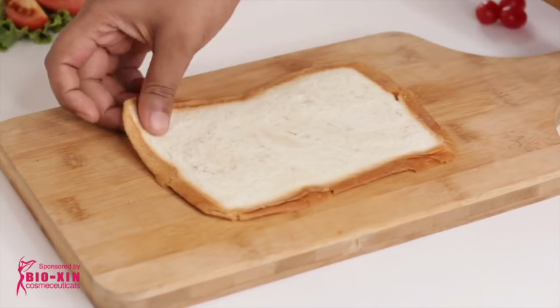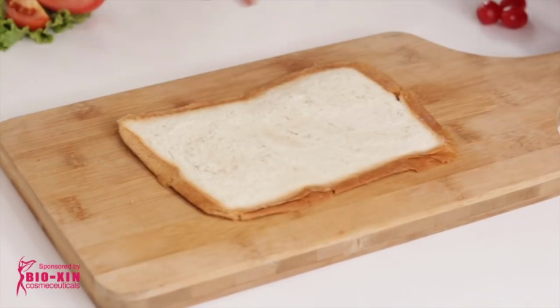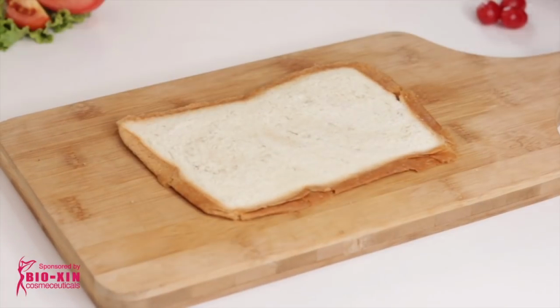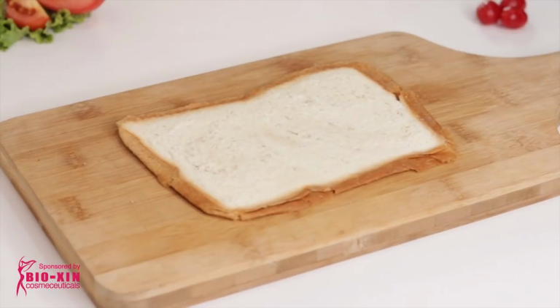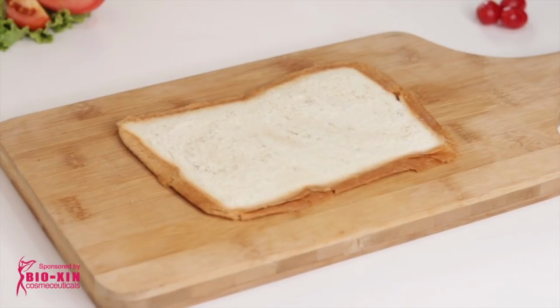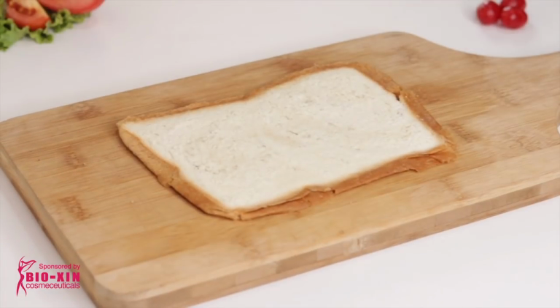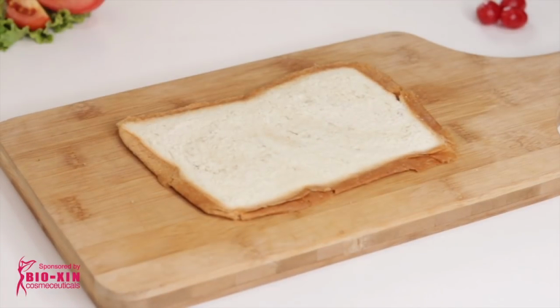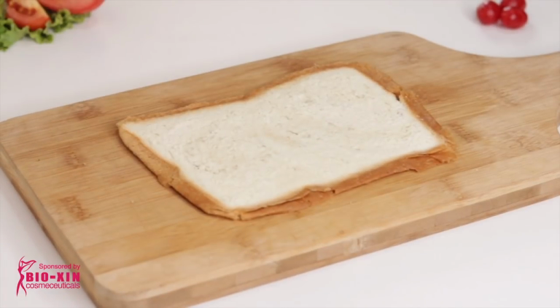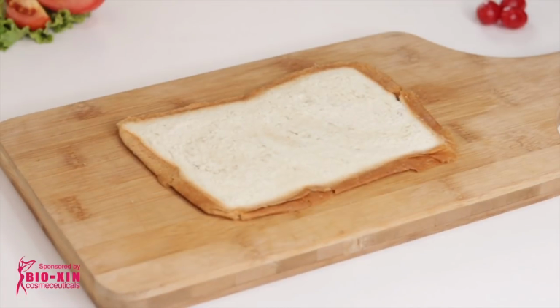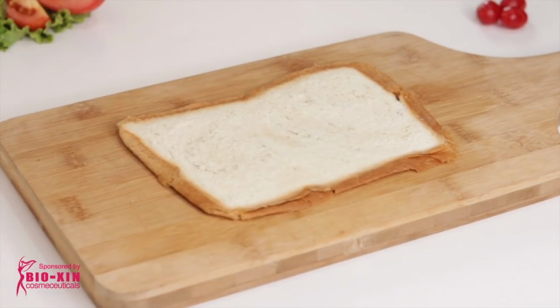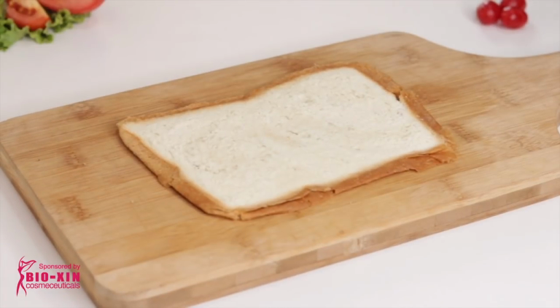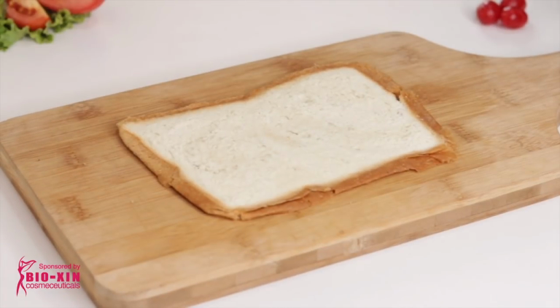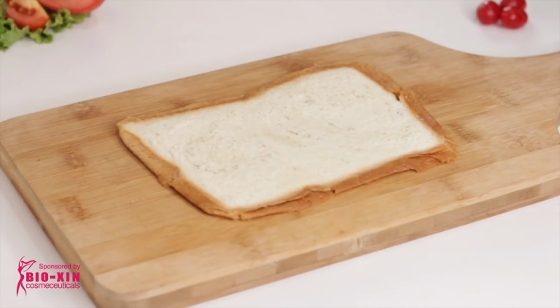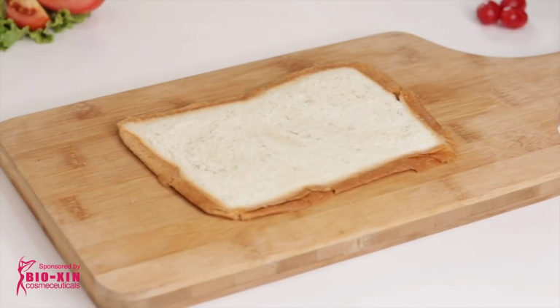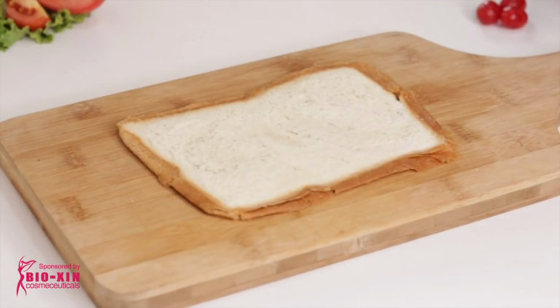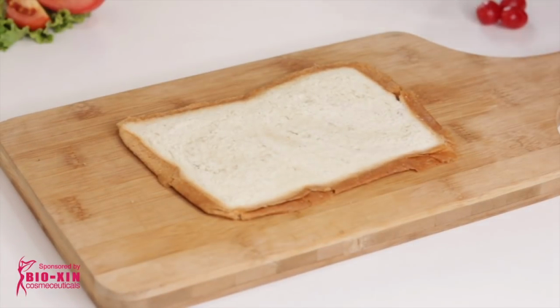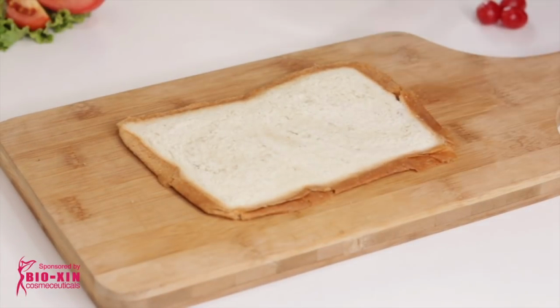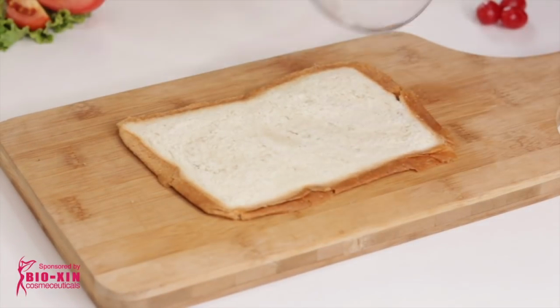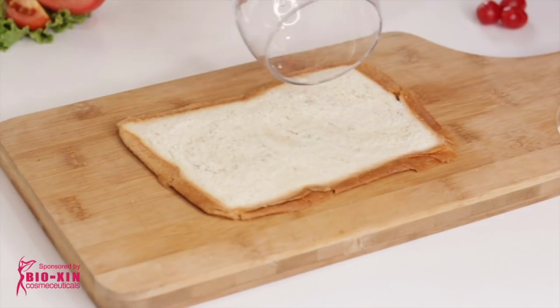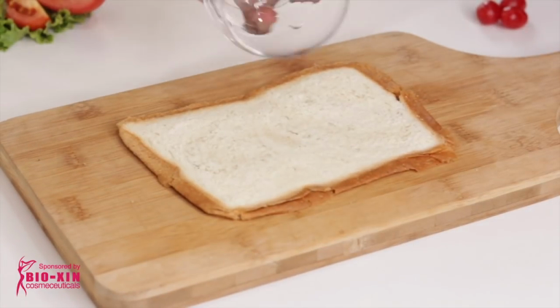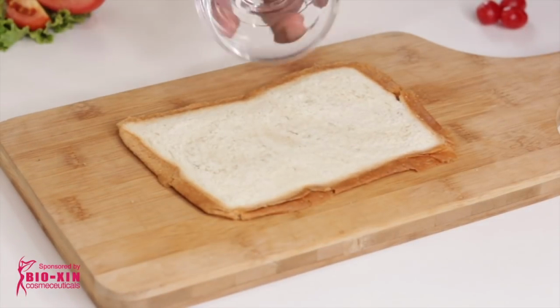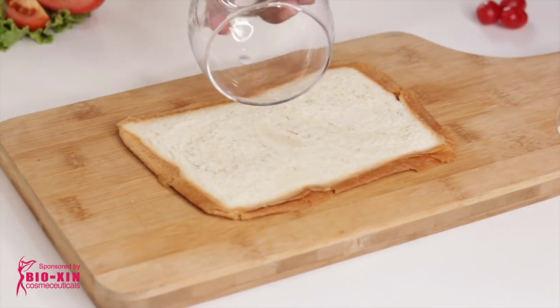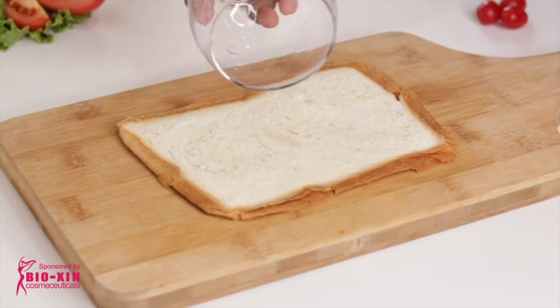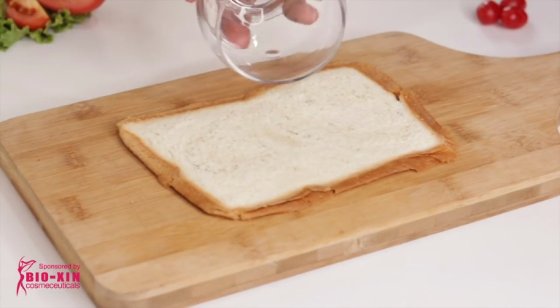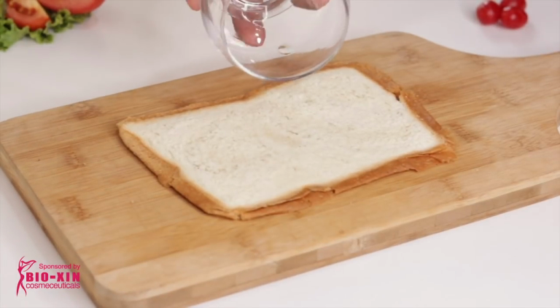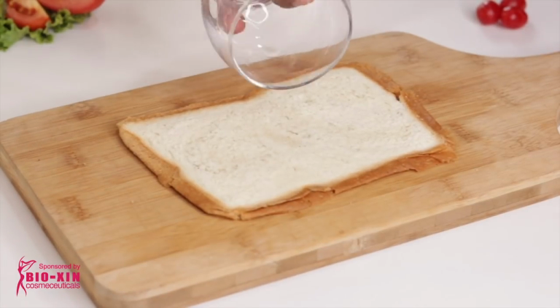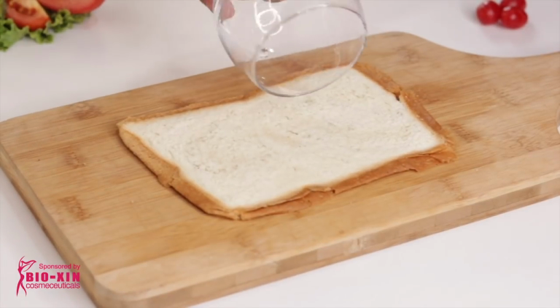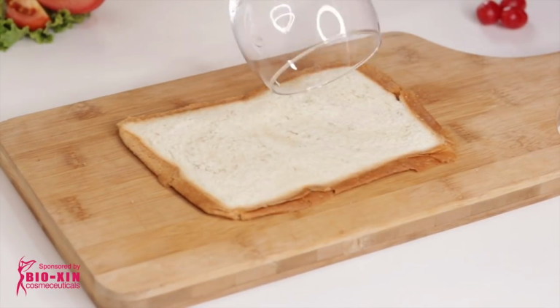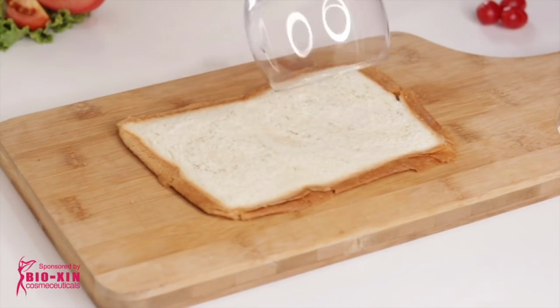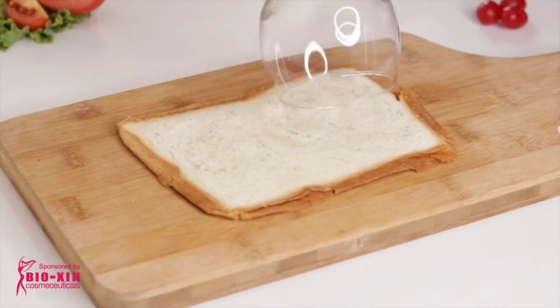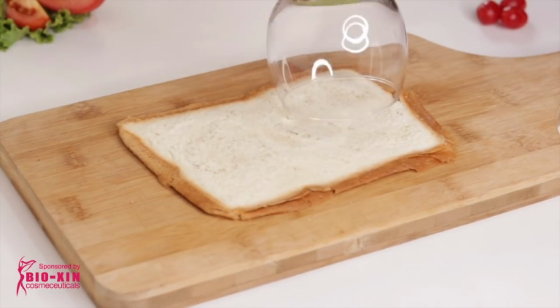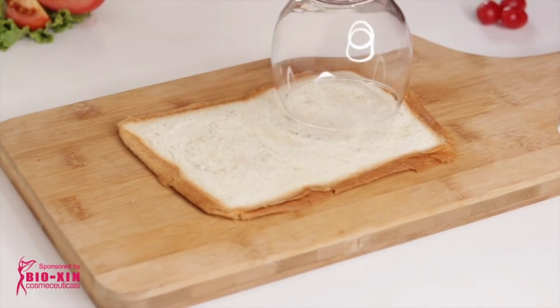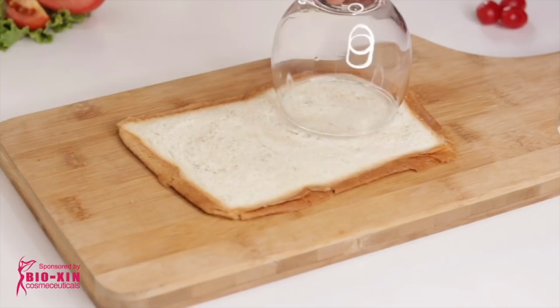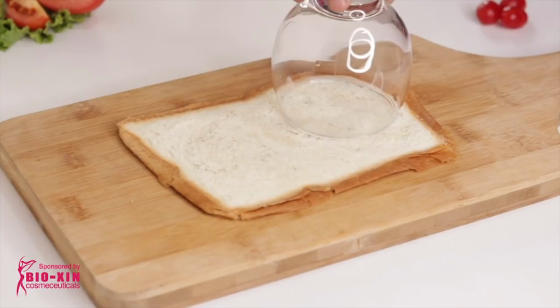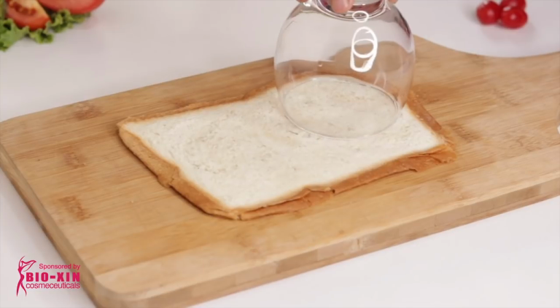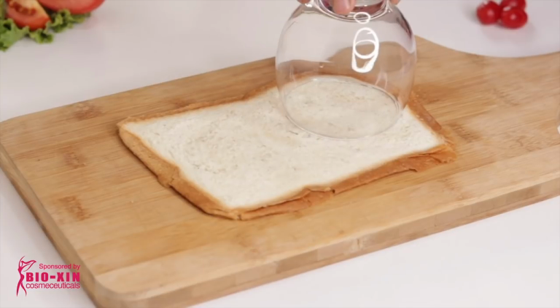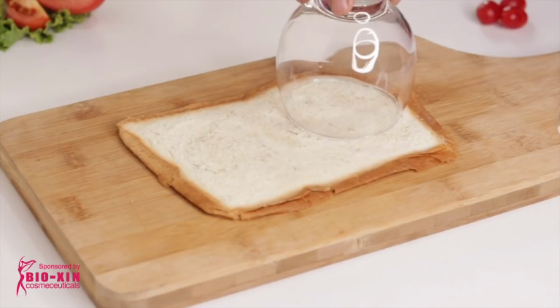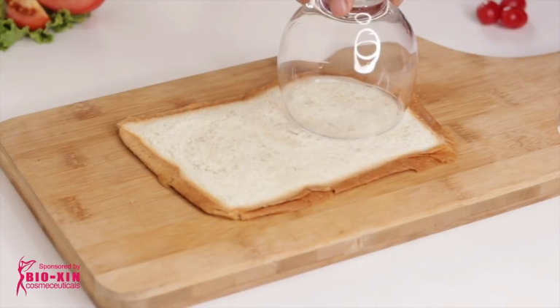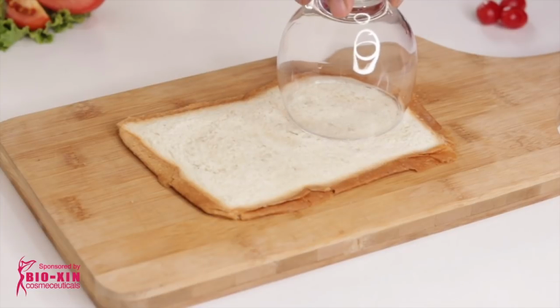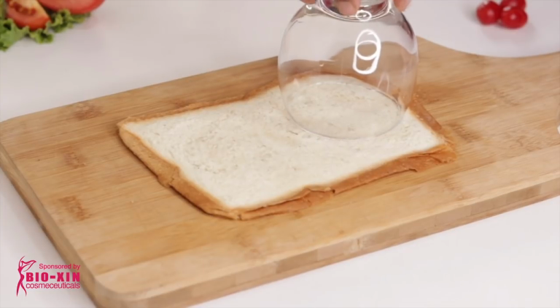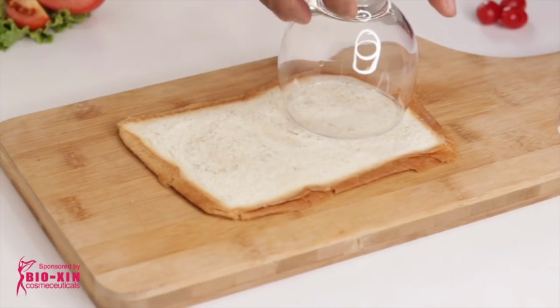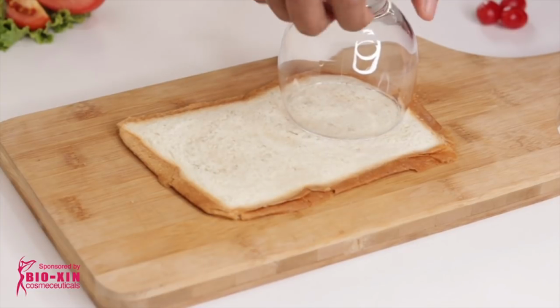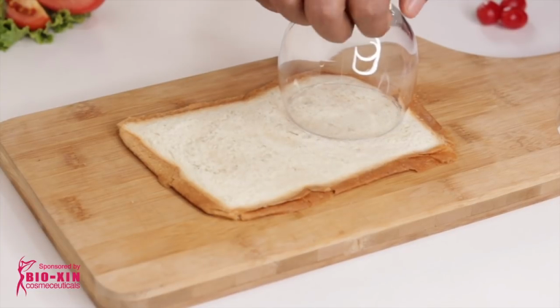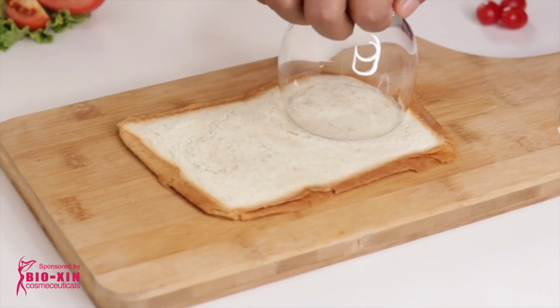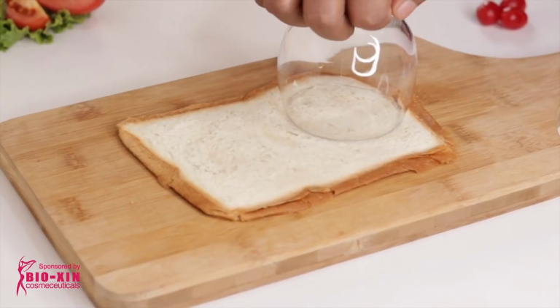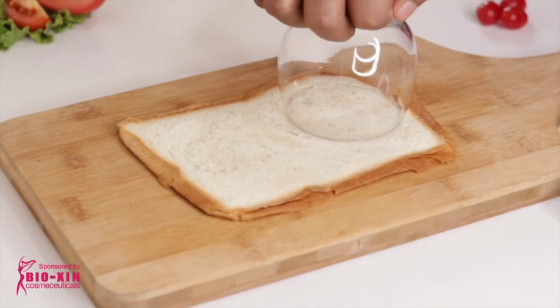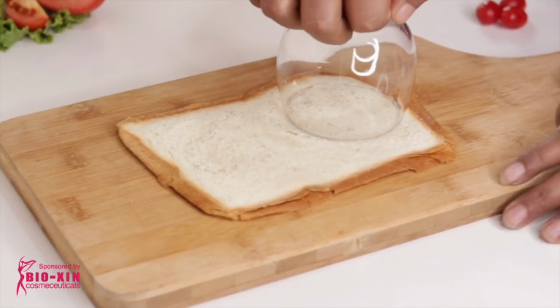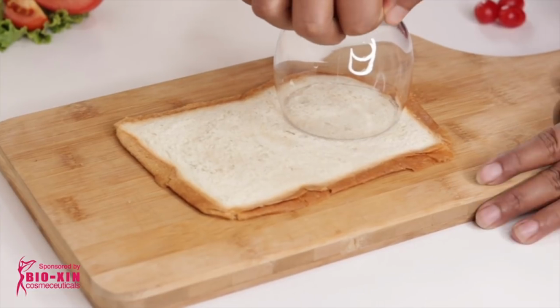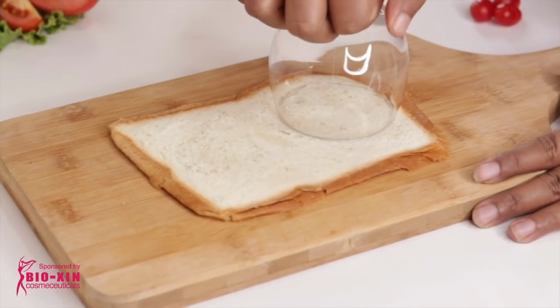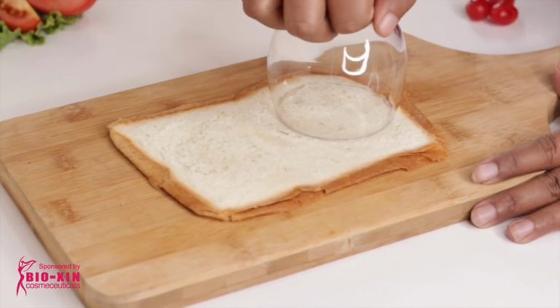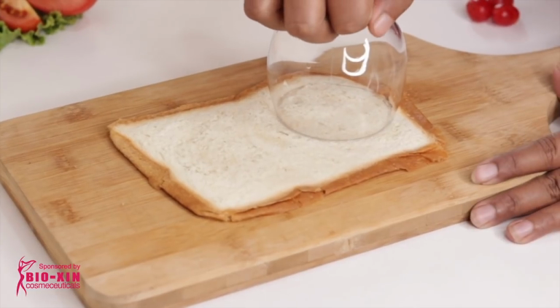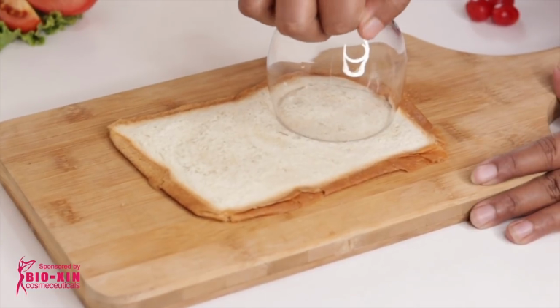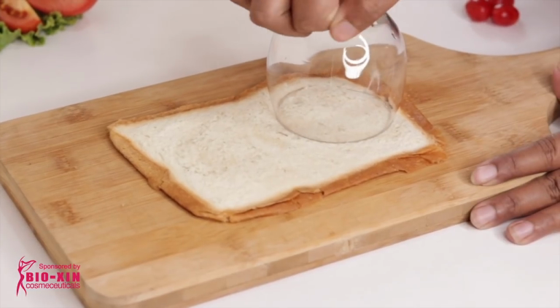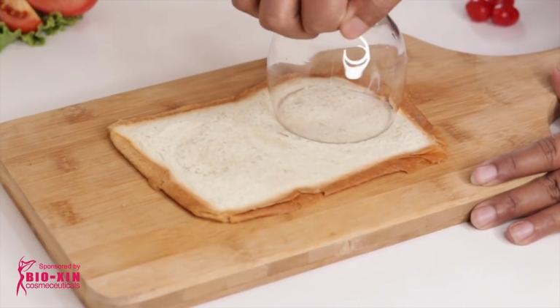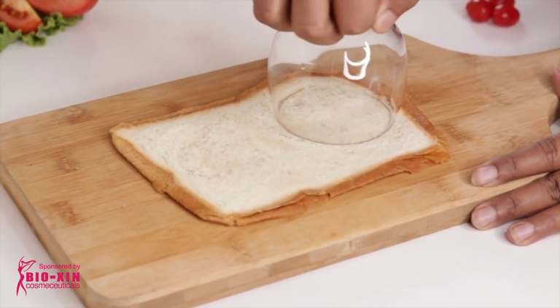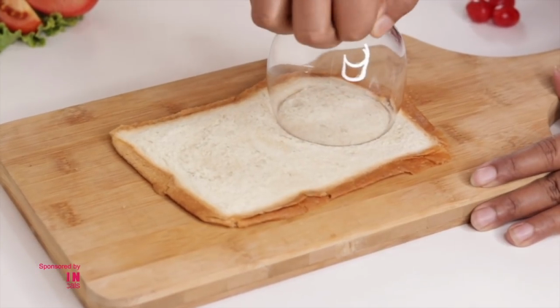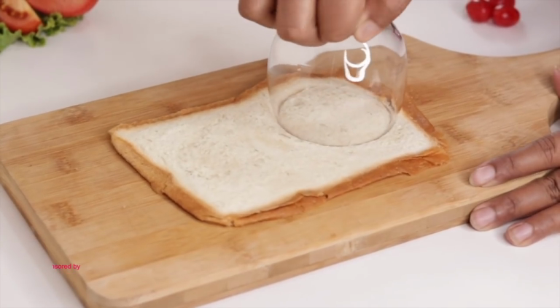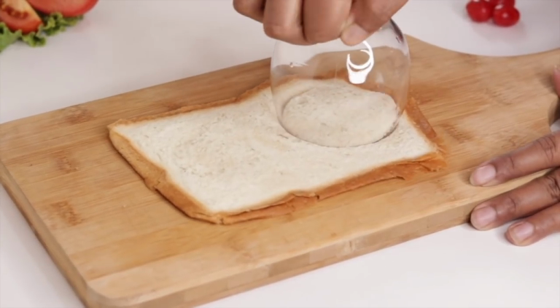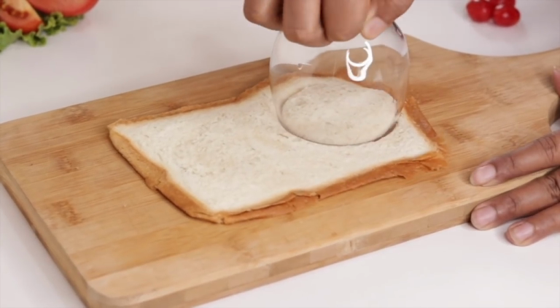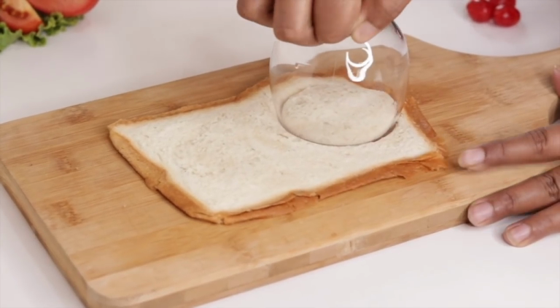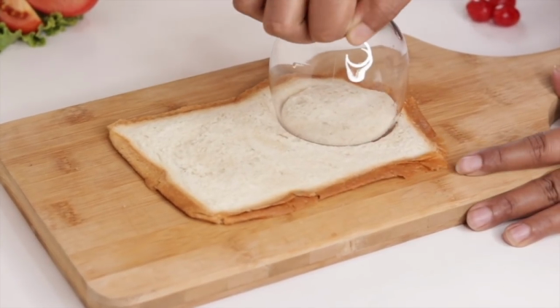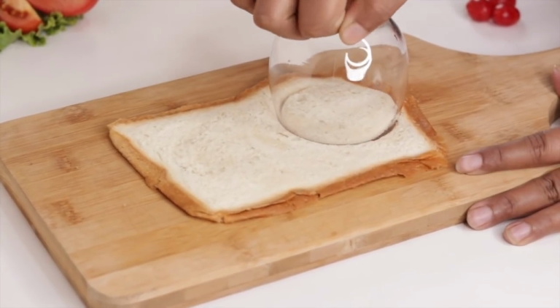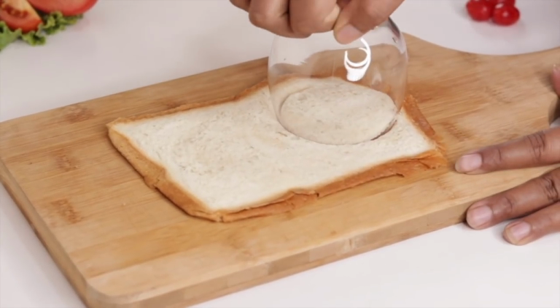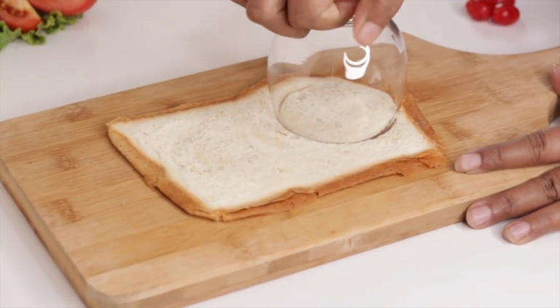I will use a glass — I will not use a cookie cutter — to cut the bread into shape.